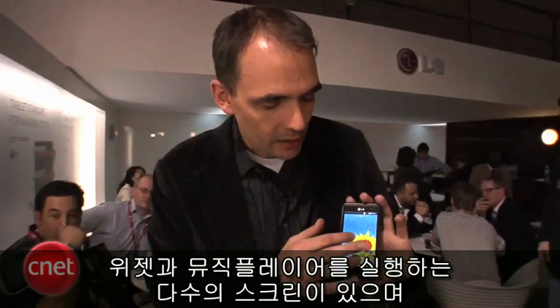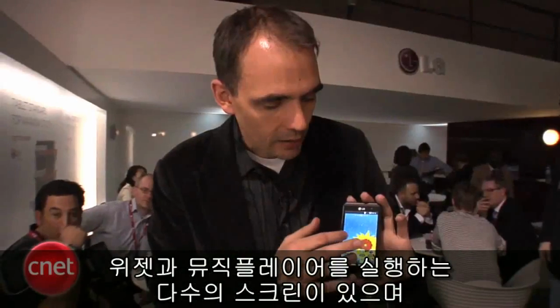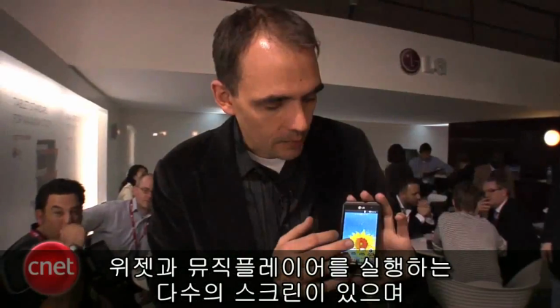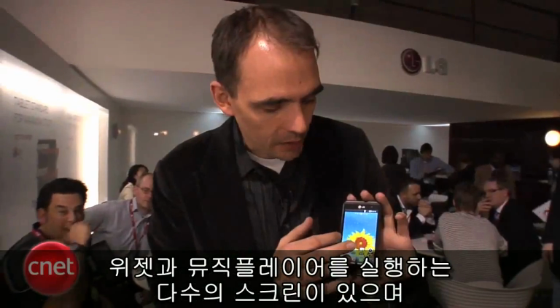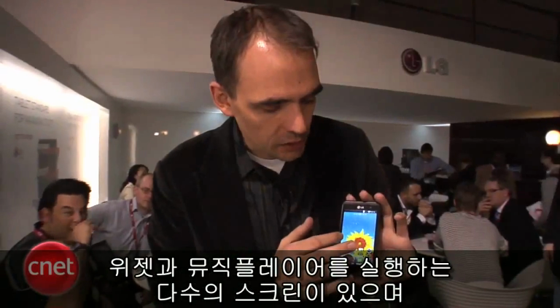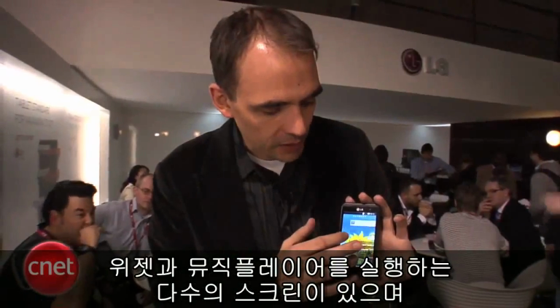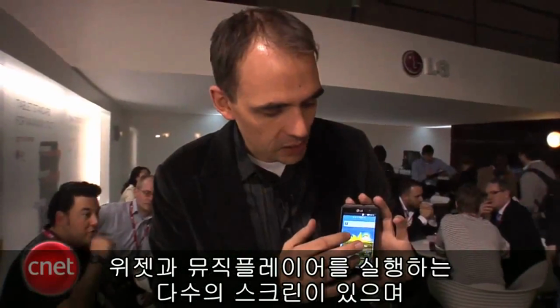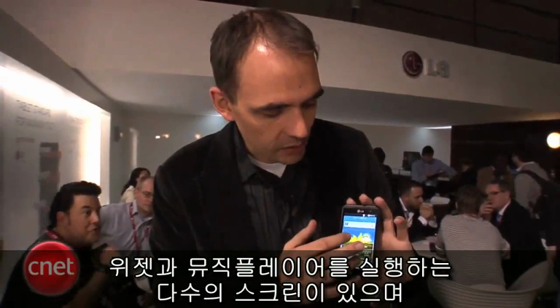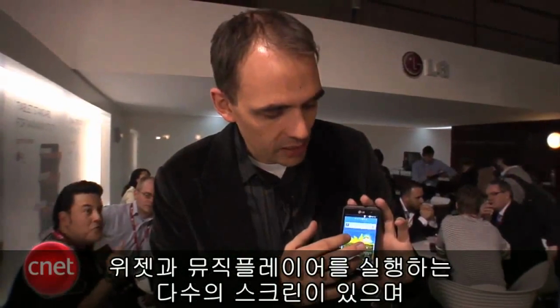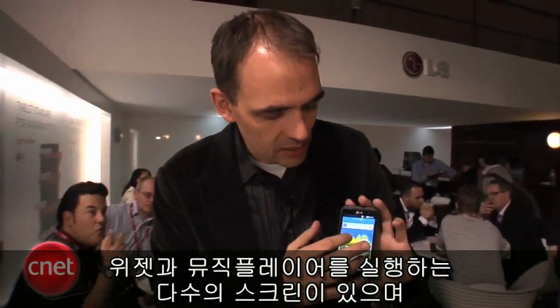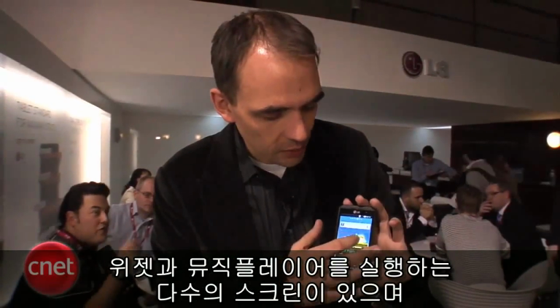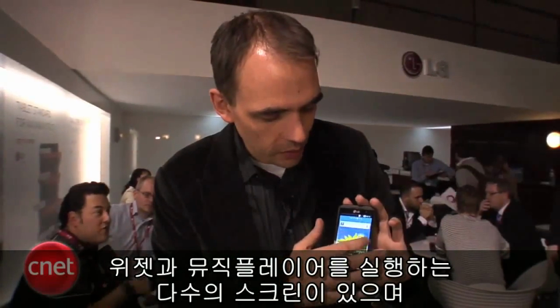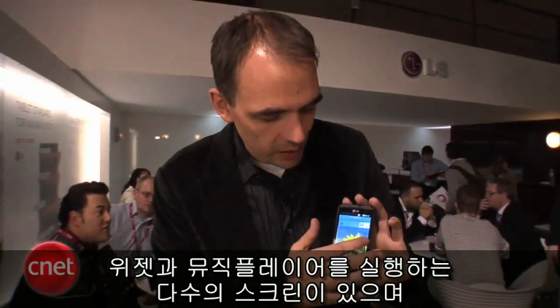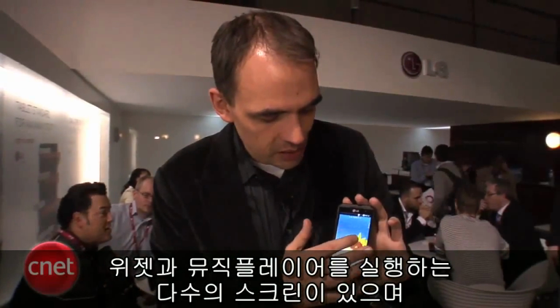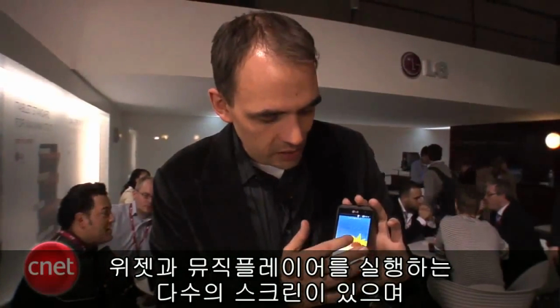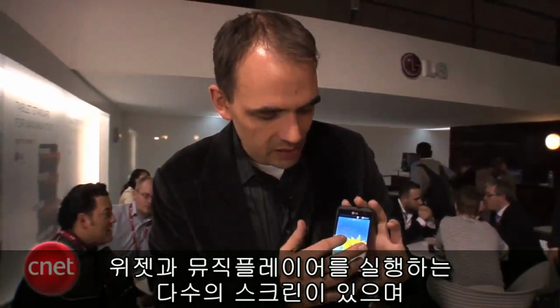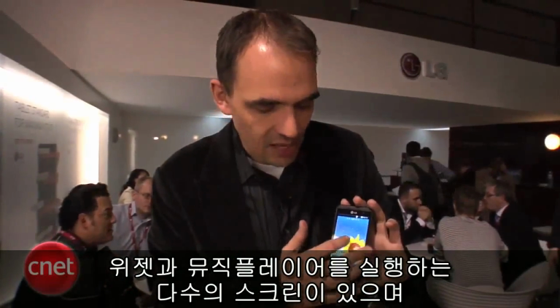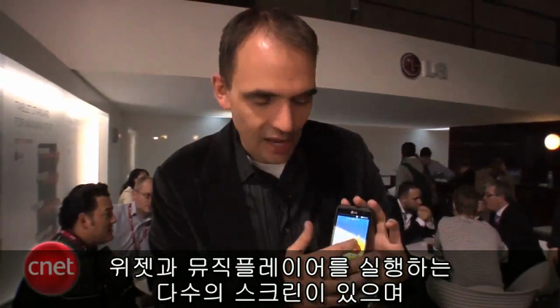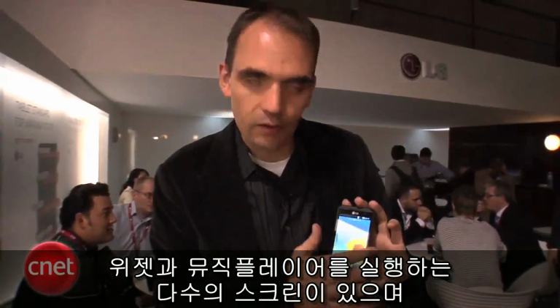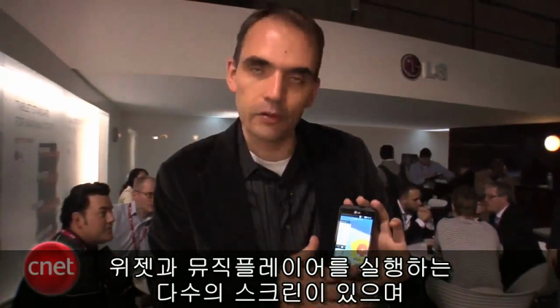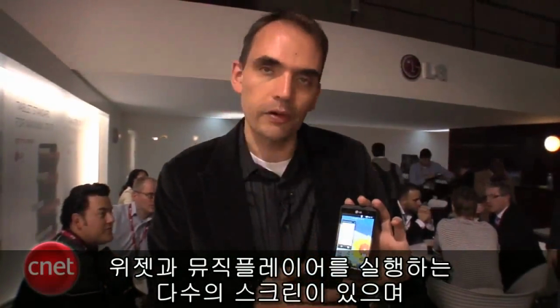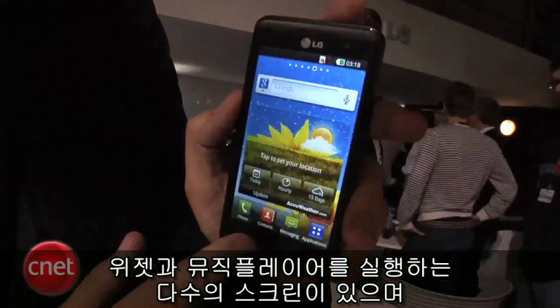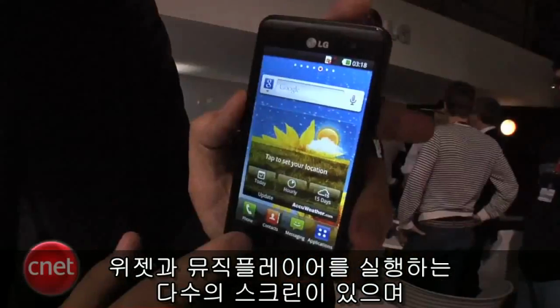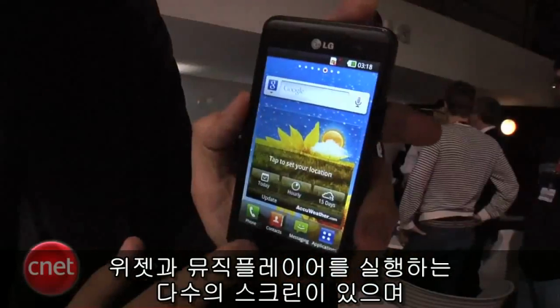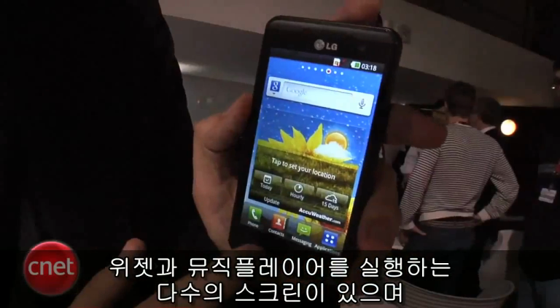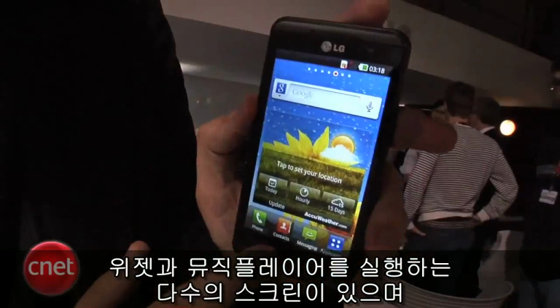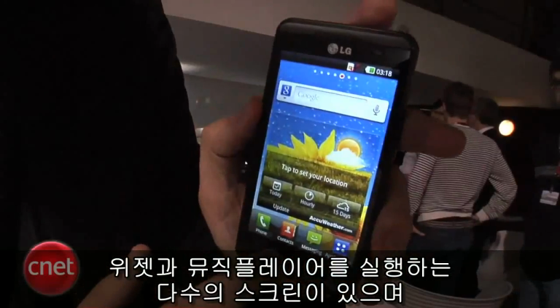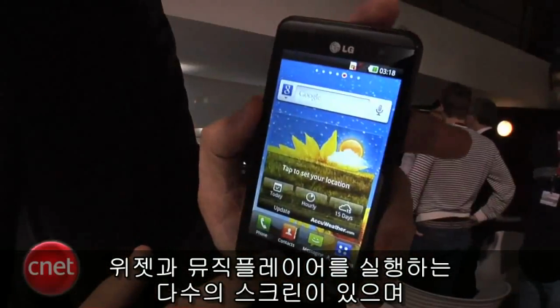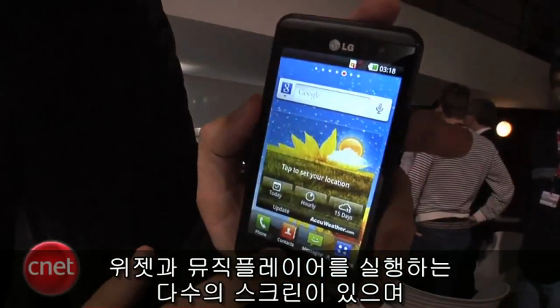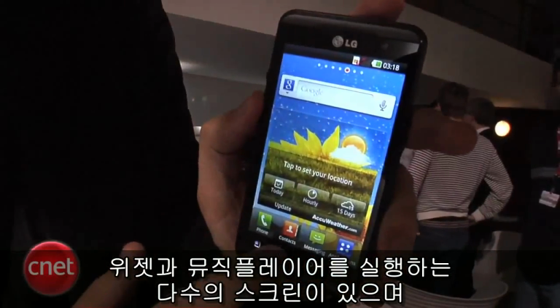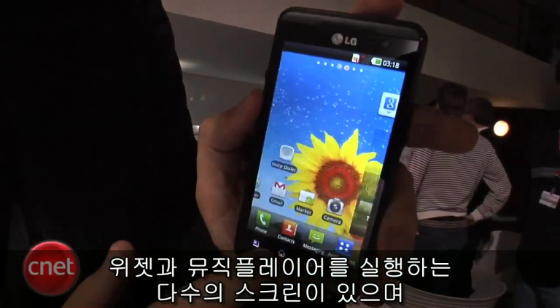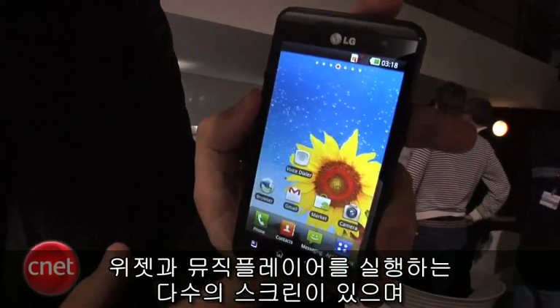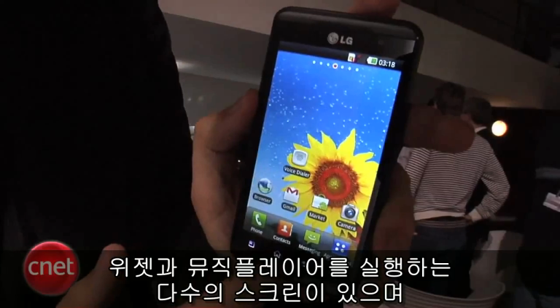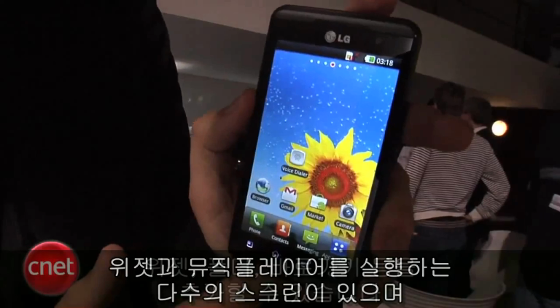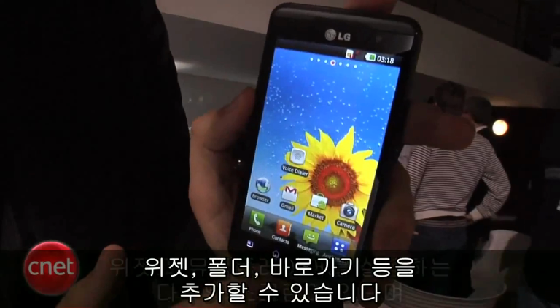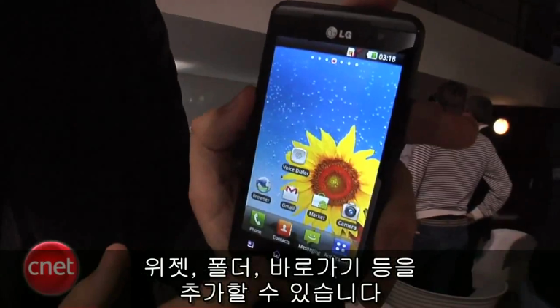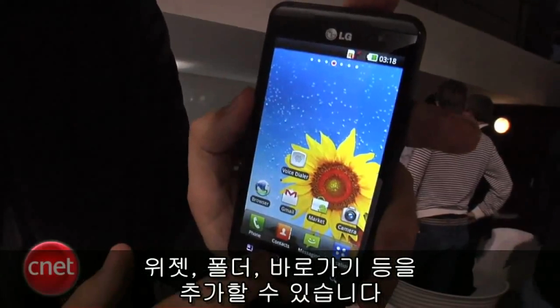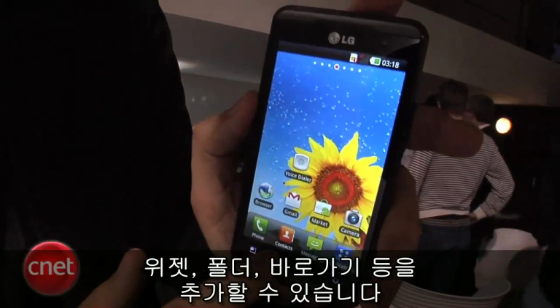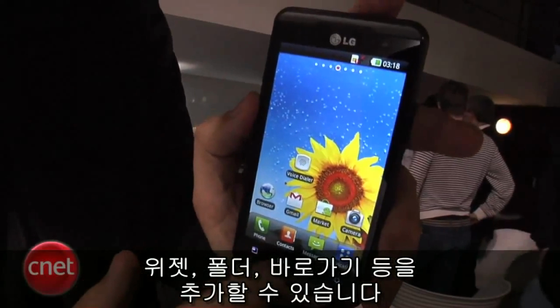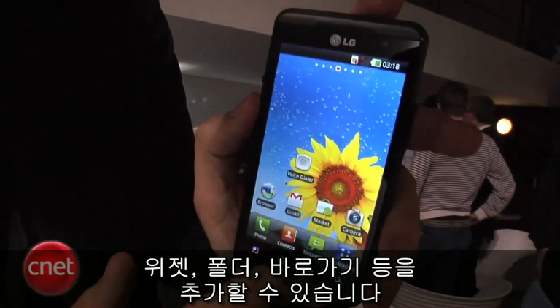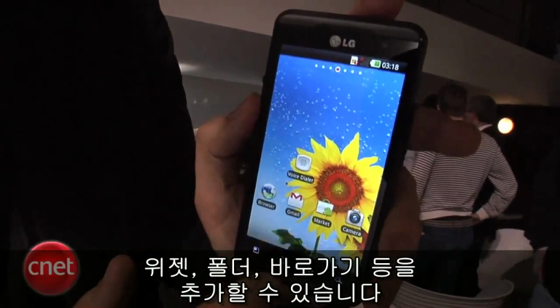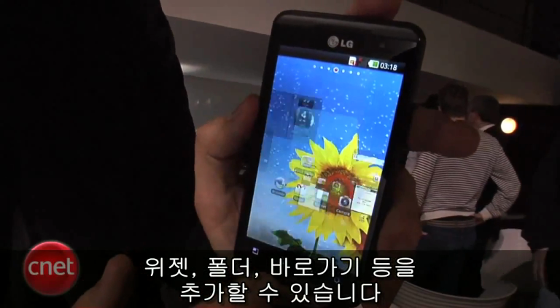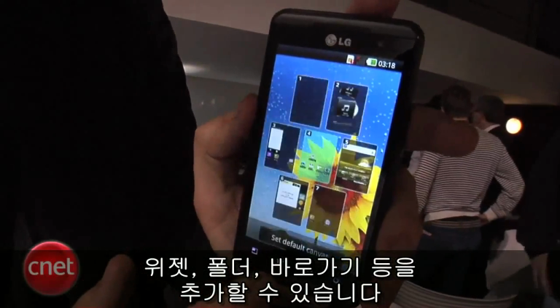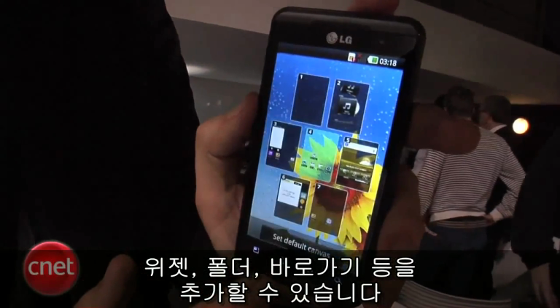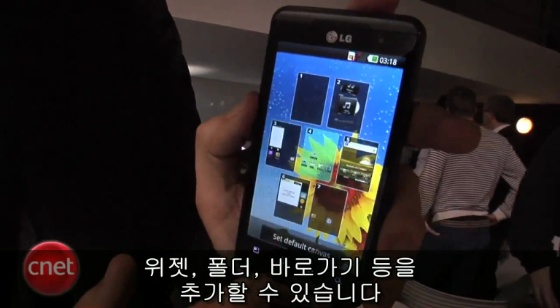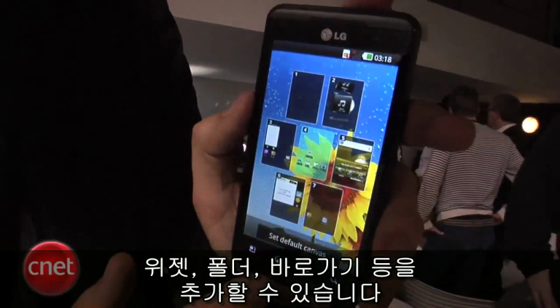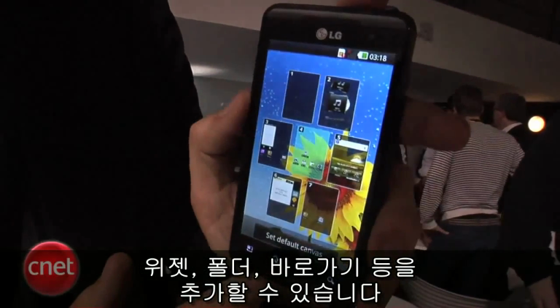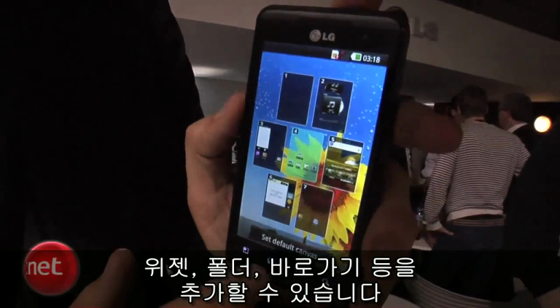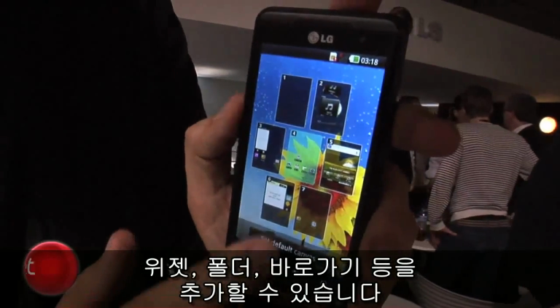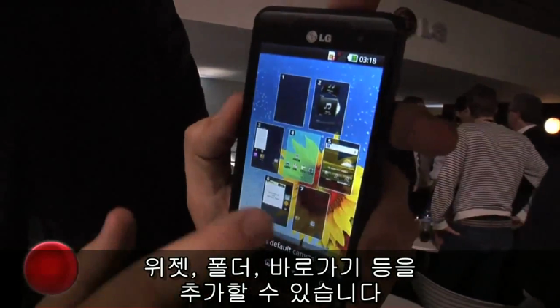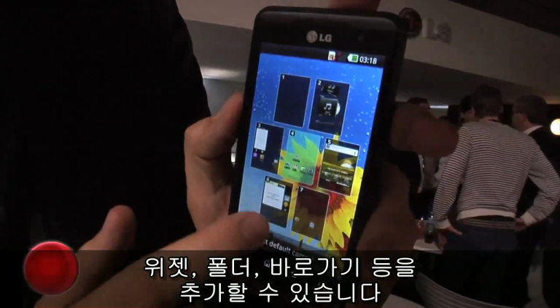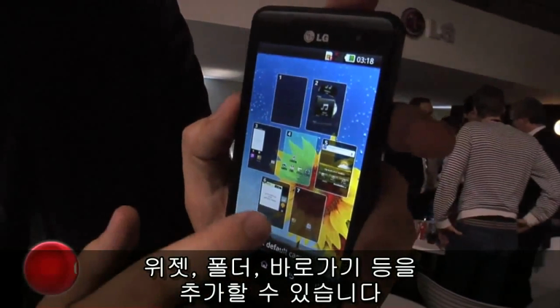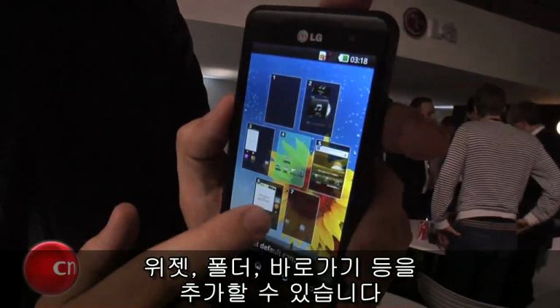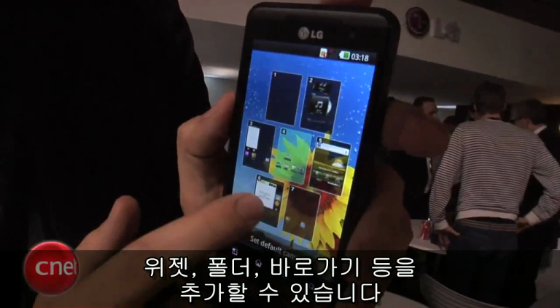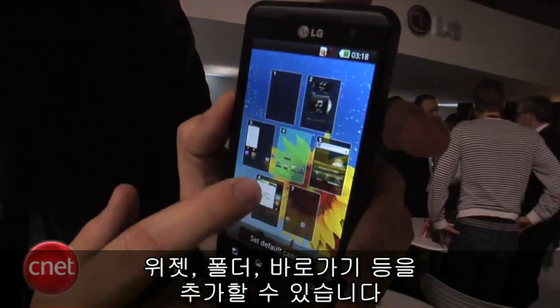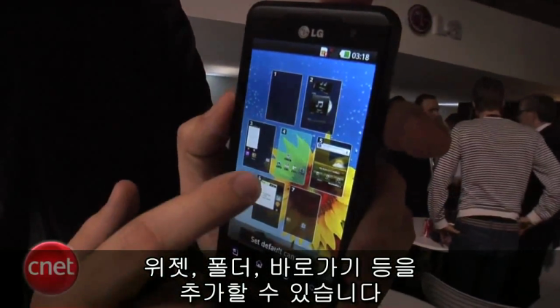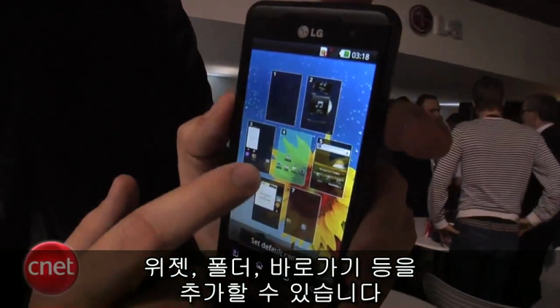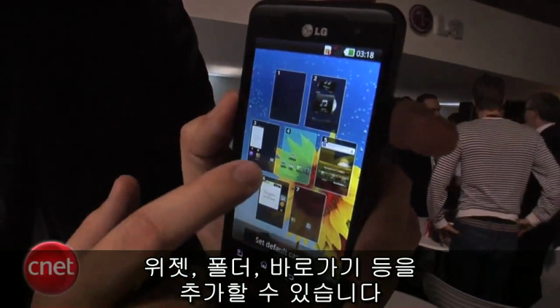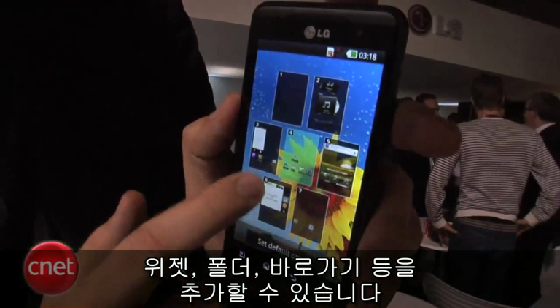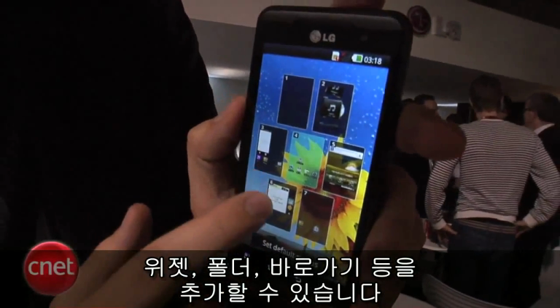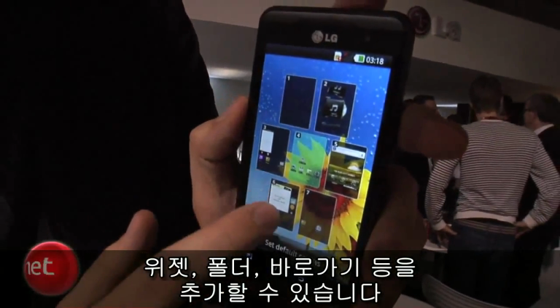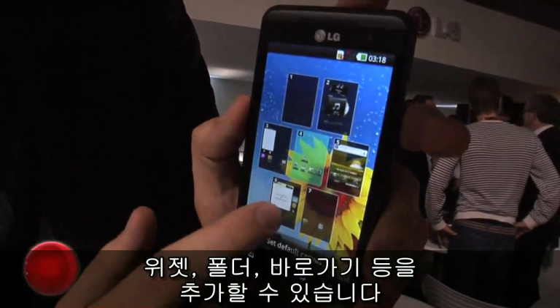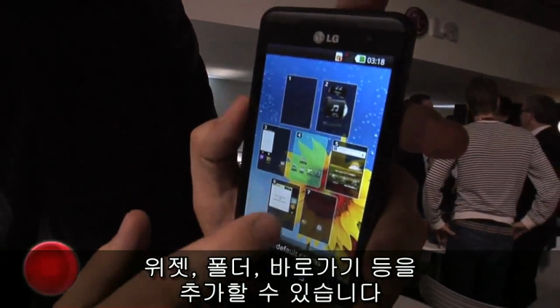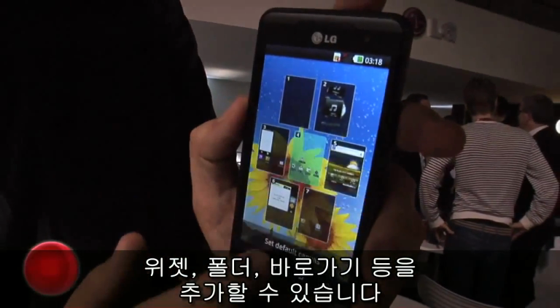There are multiple screens, of course, so you can cycle through and get widgets, the music player, you can add widgets, short folders, shortcuts, everything that you'd expect.